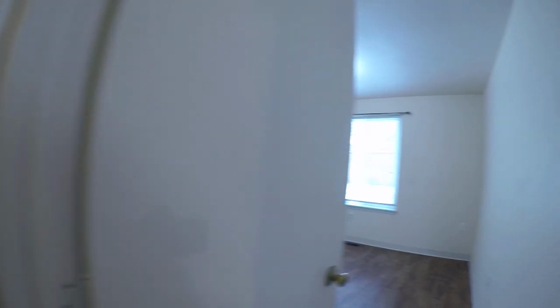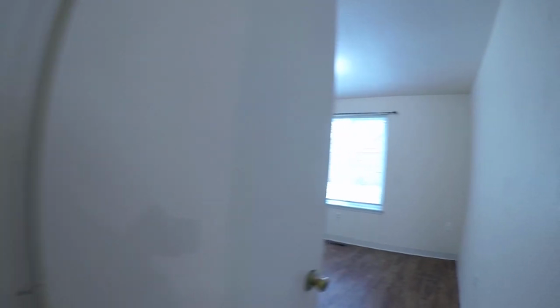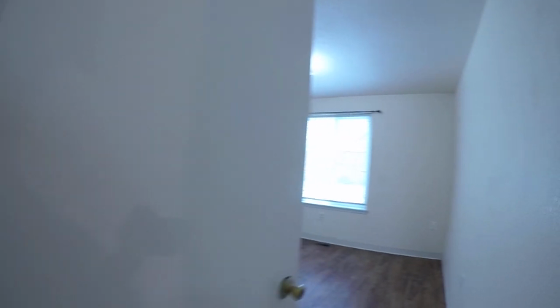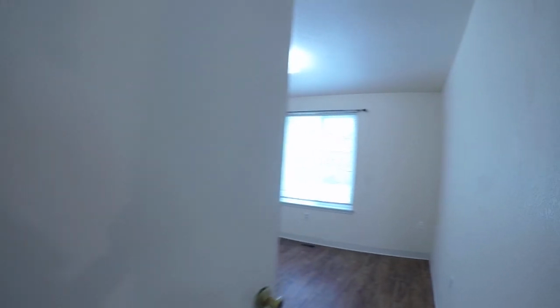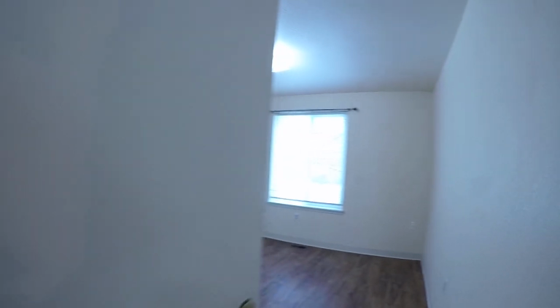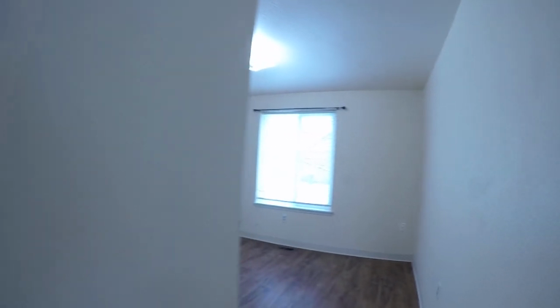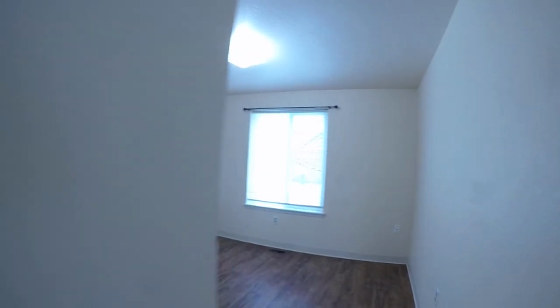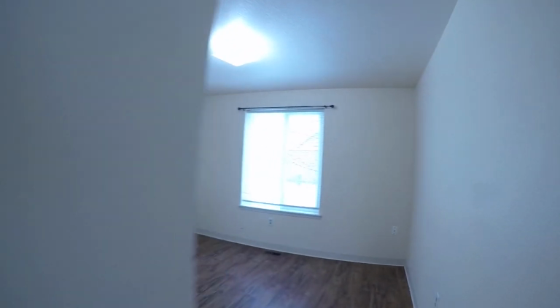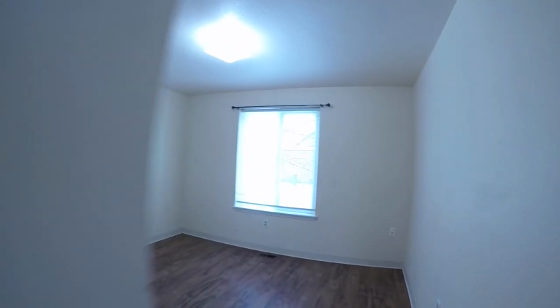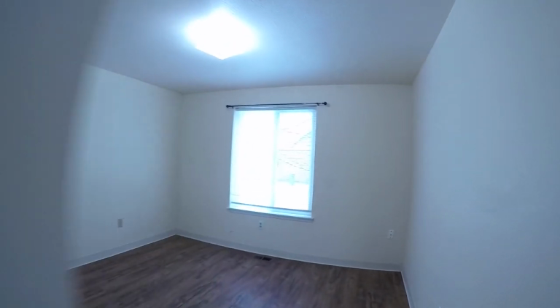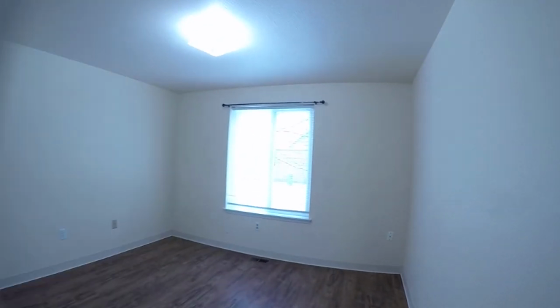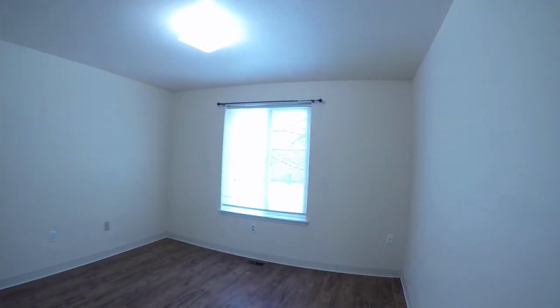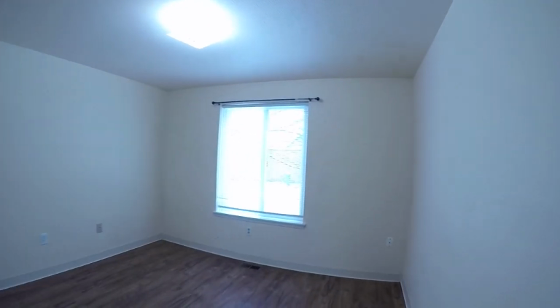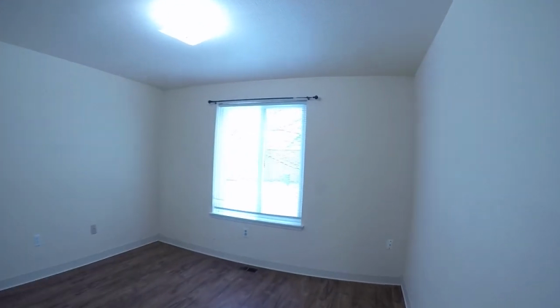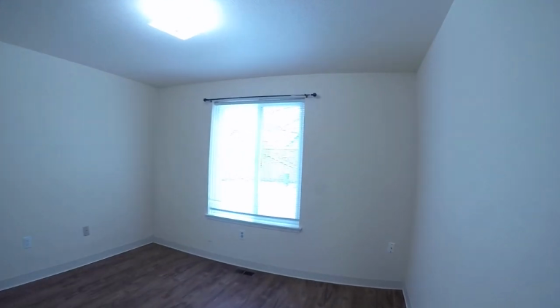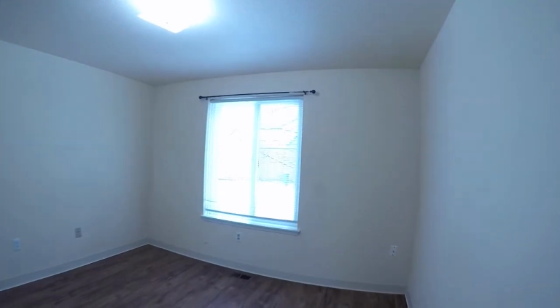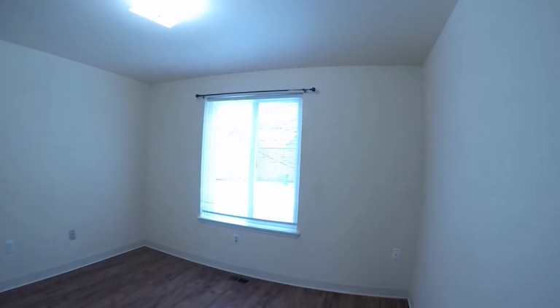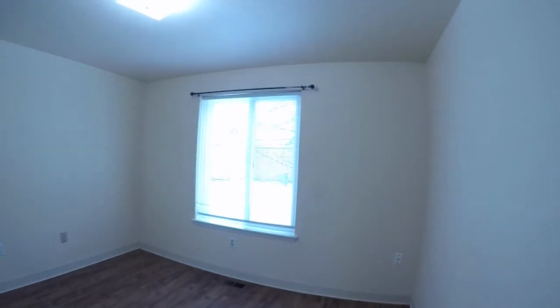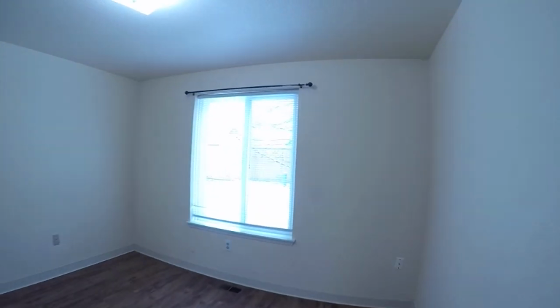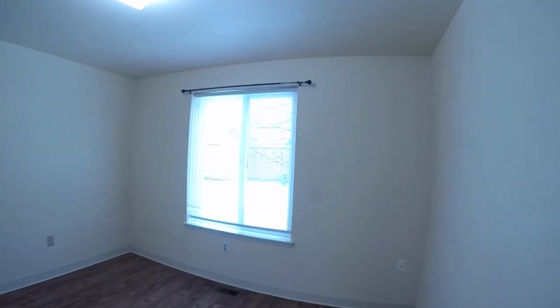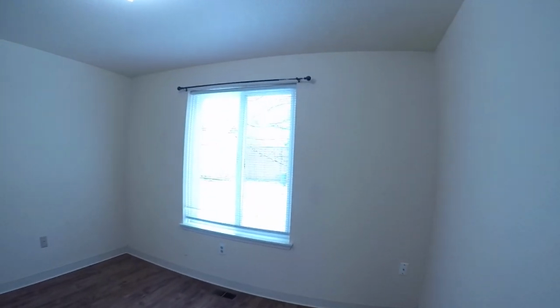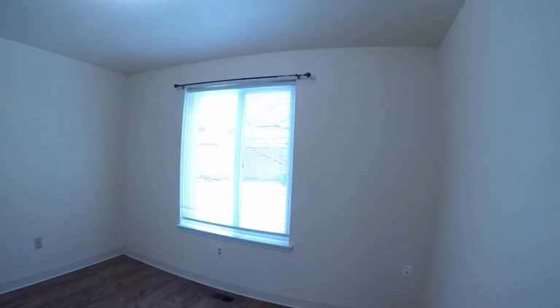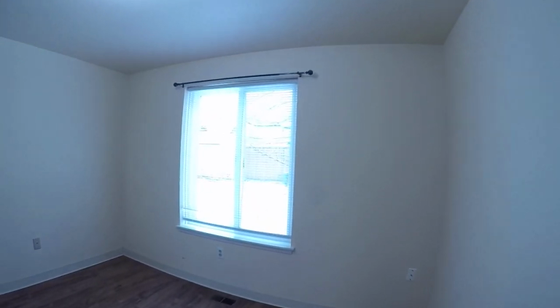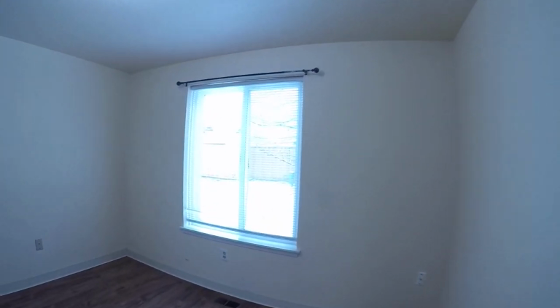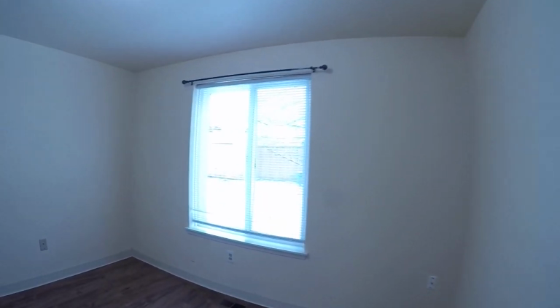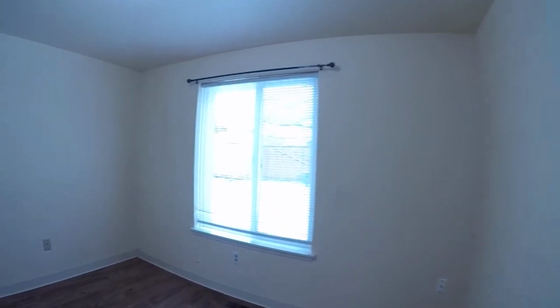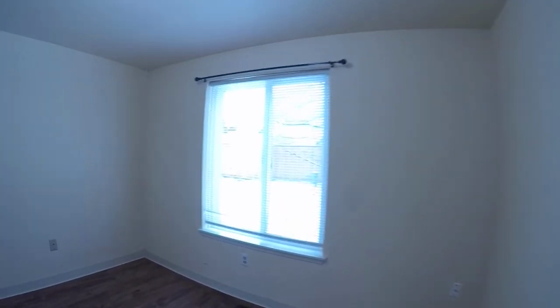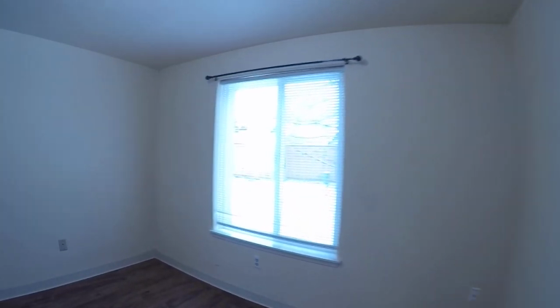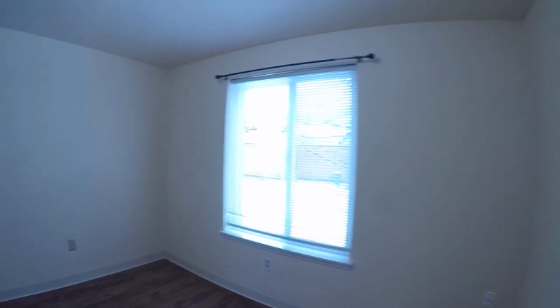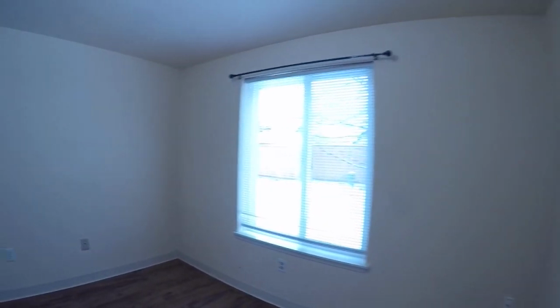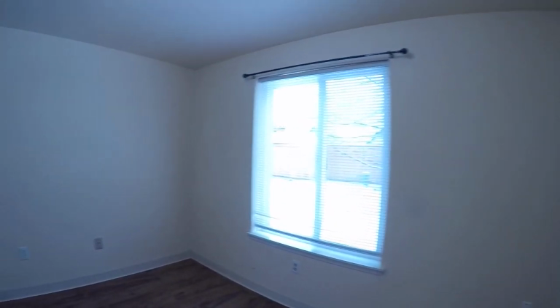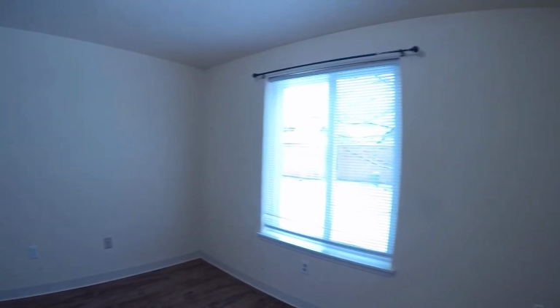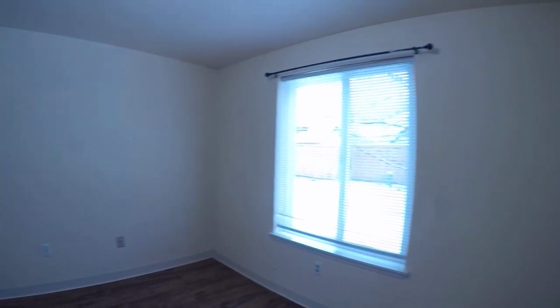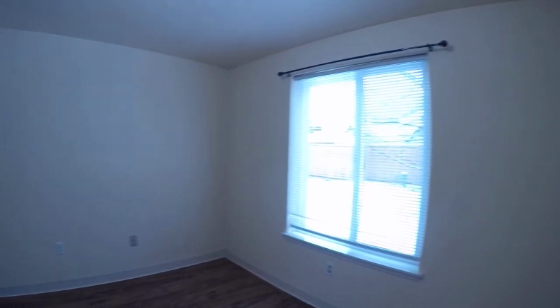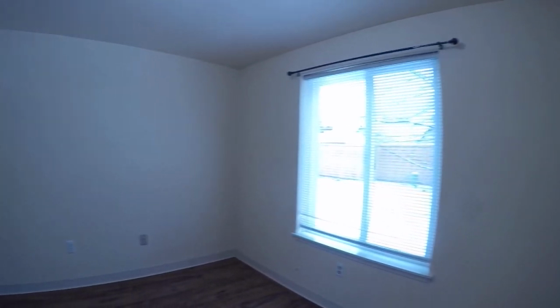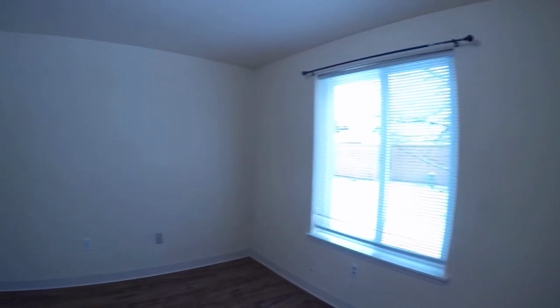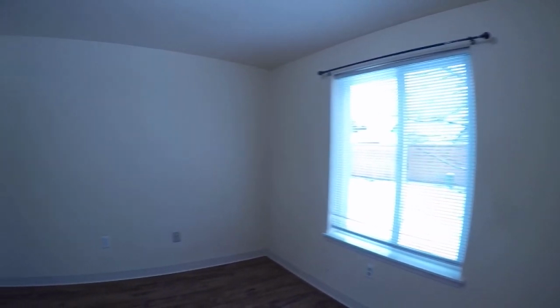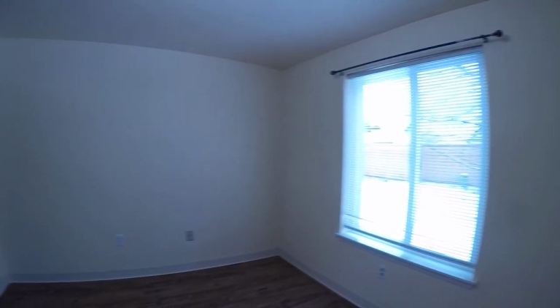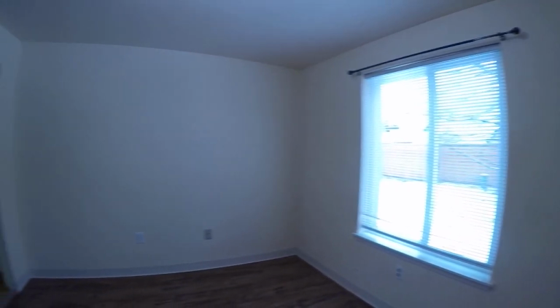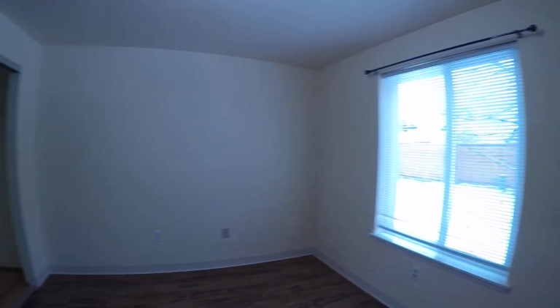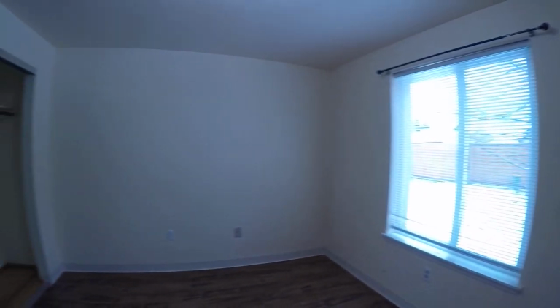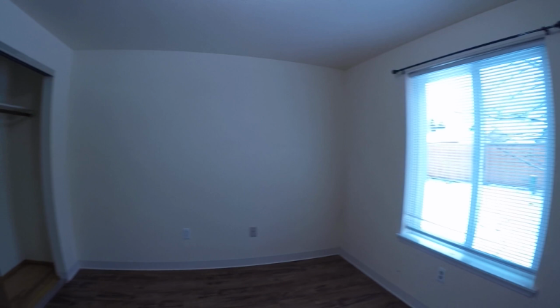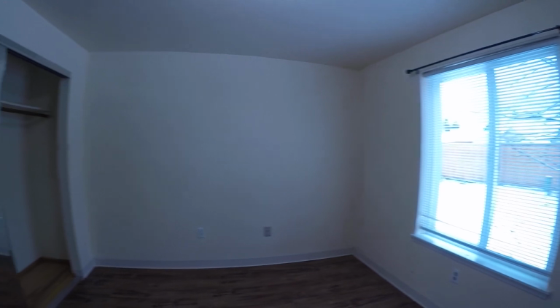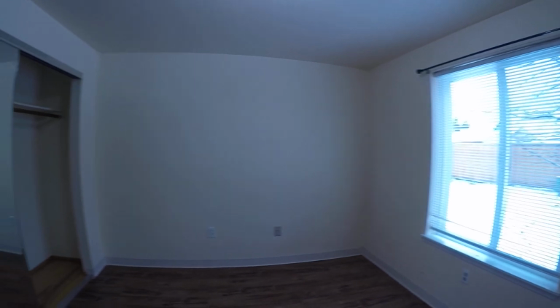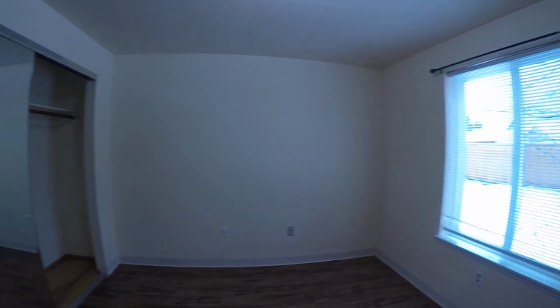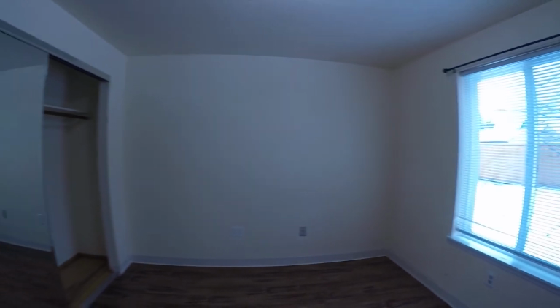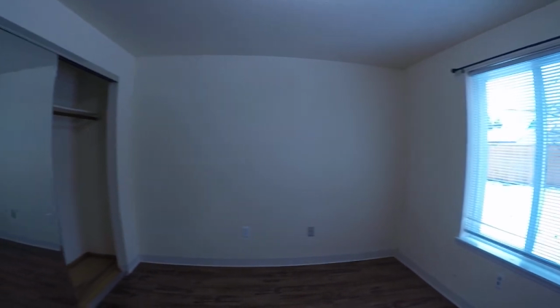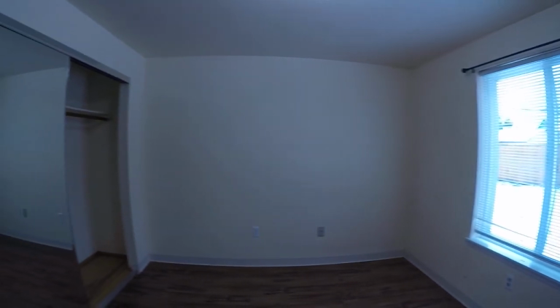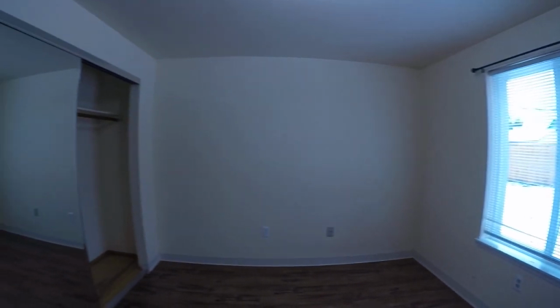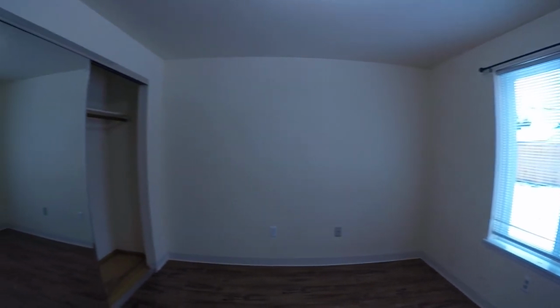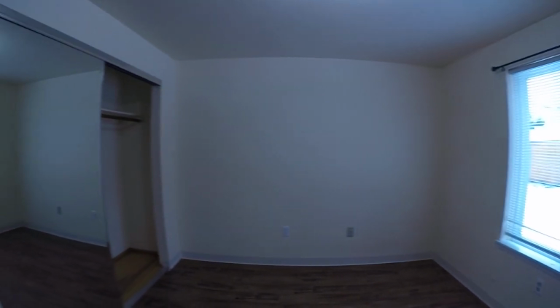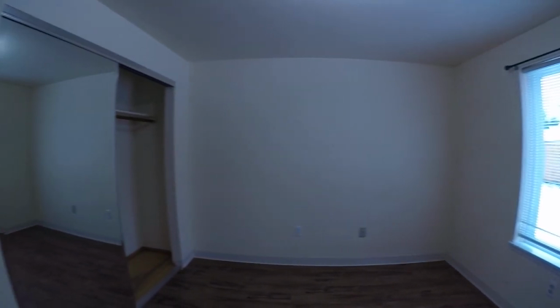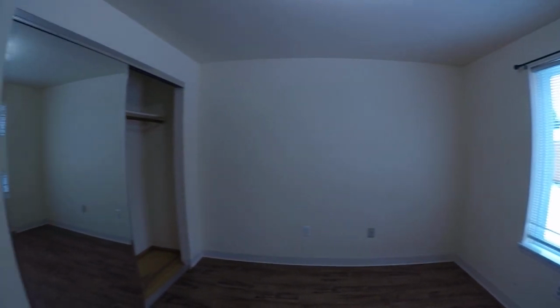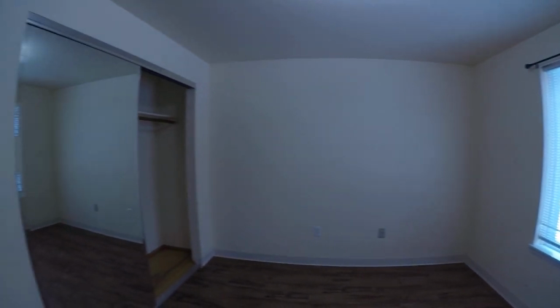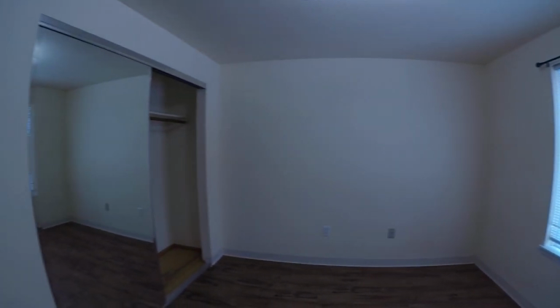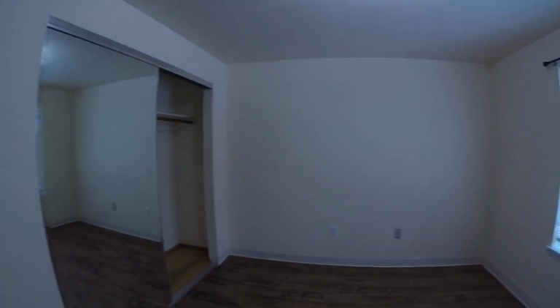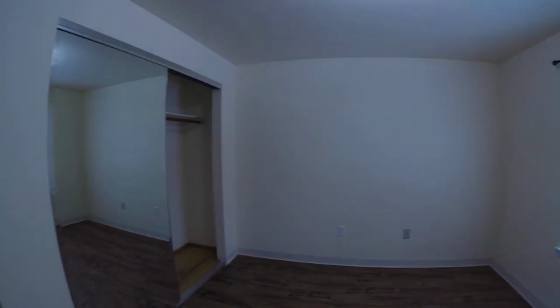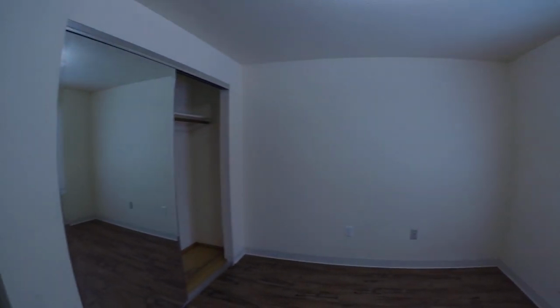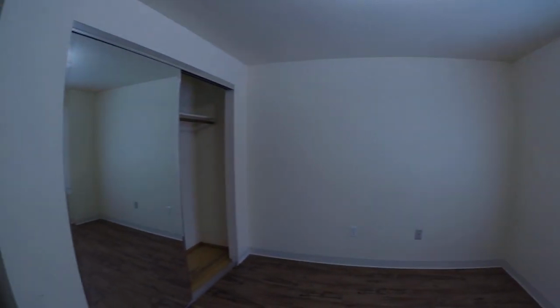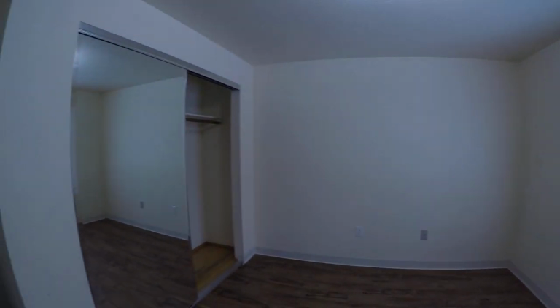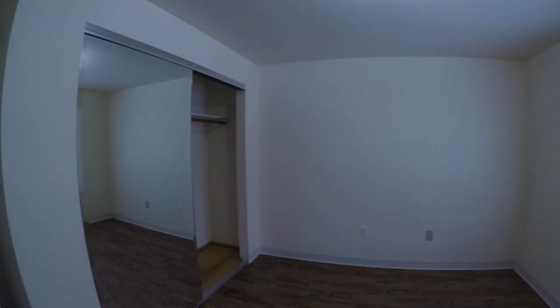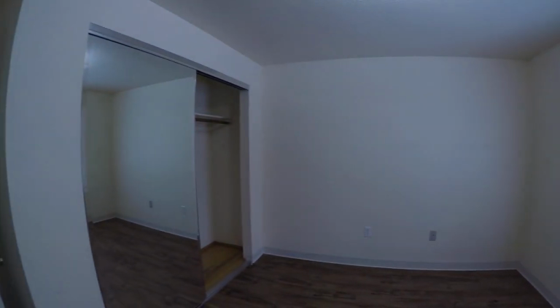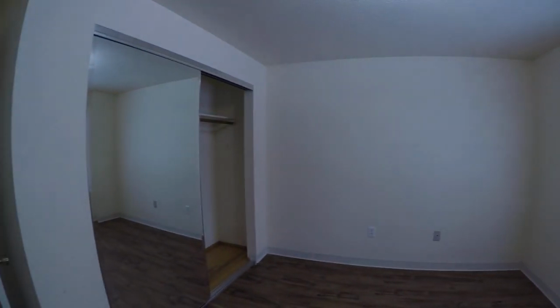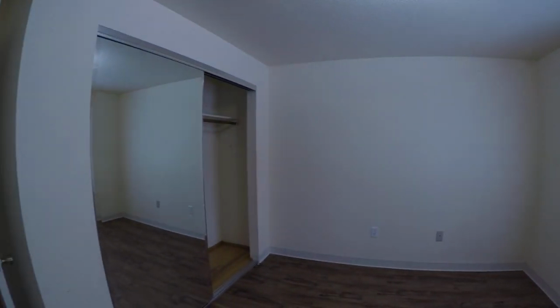And here is bedroom number two — same kind of thing, you've got the mirror closet doors and a big closet.